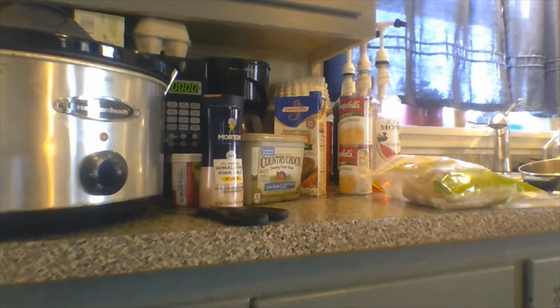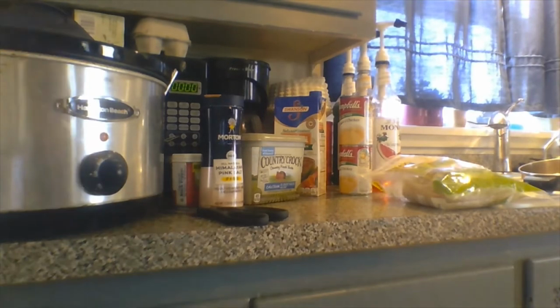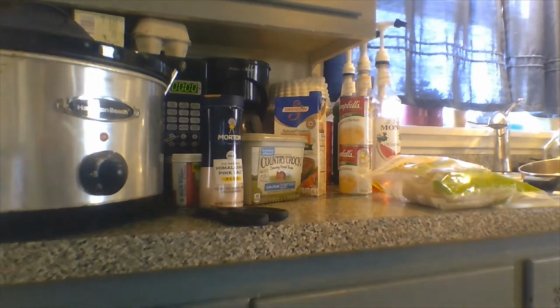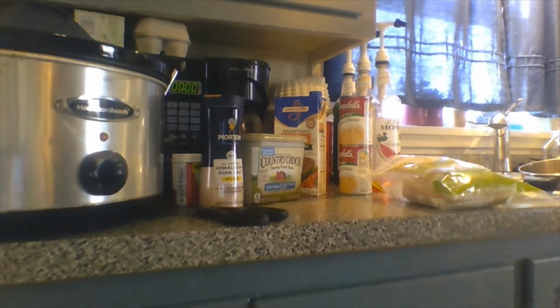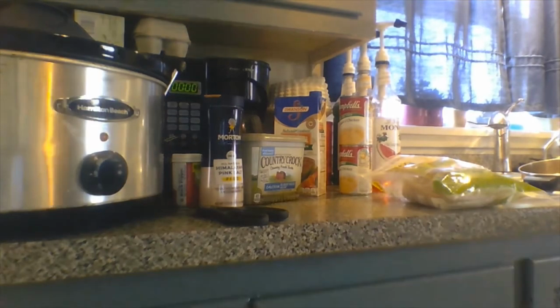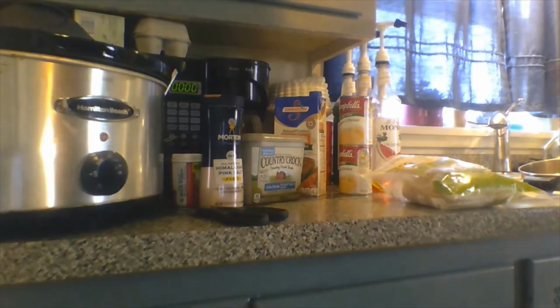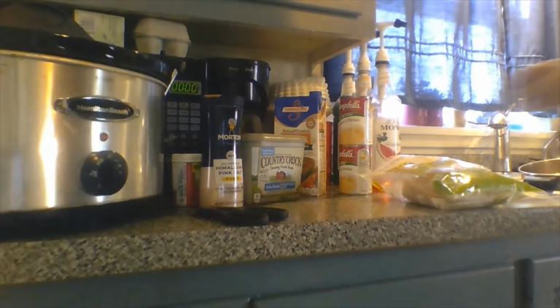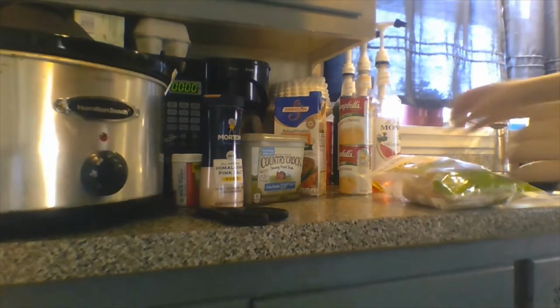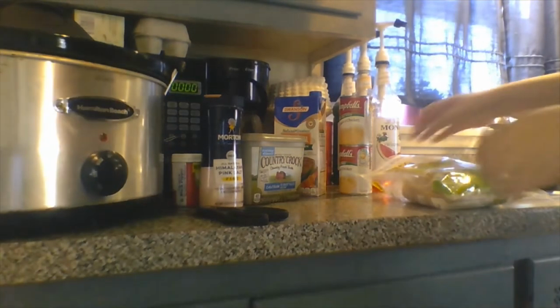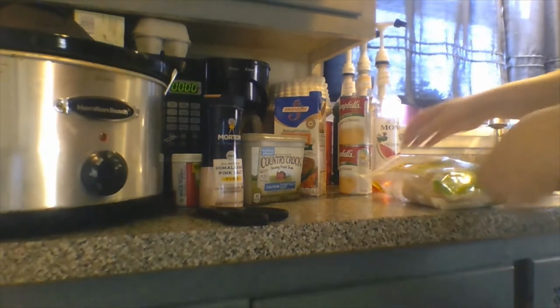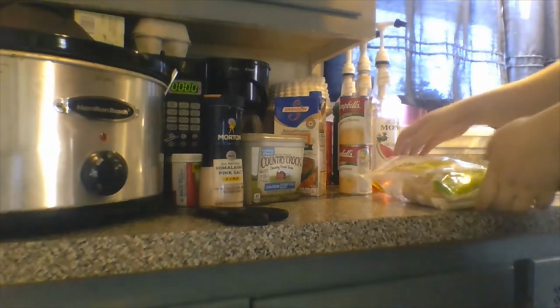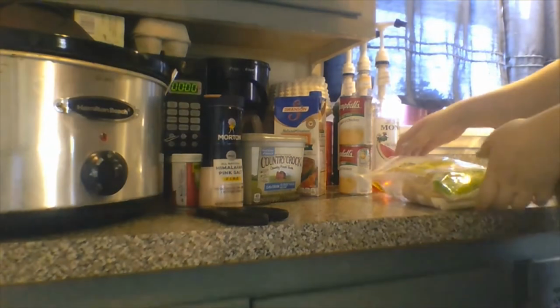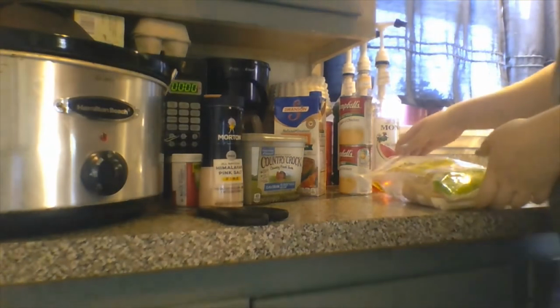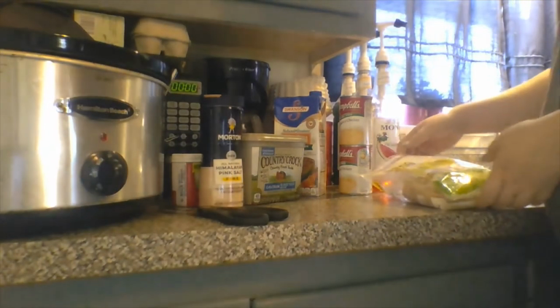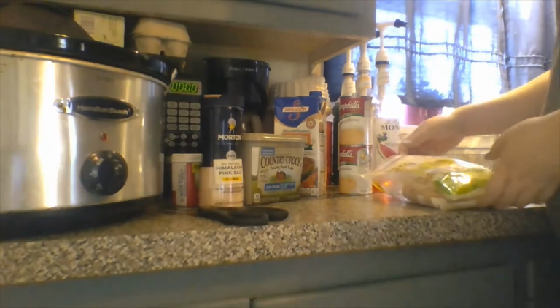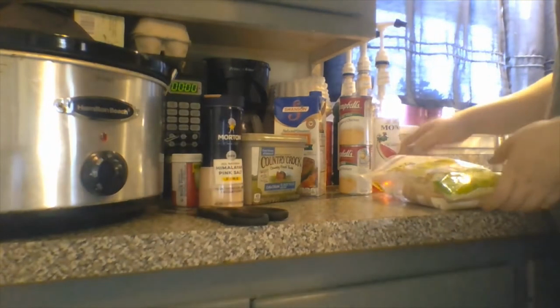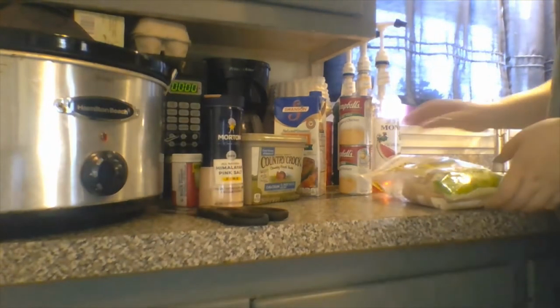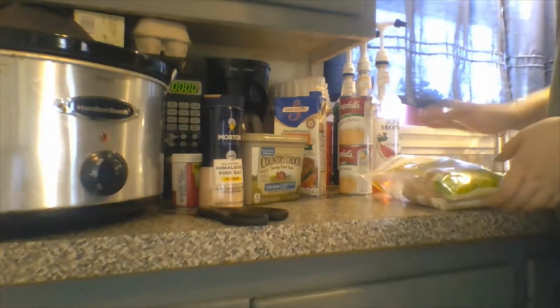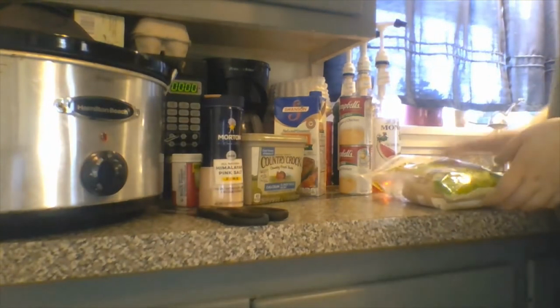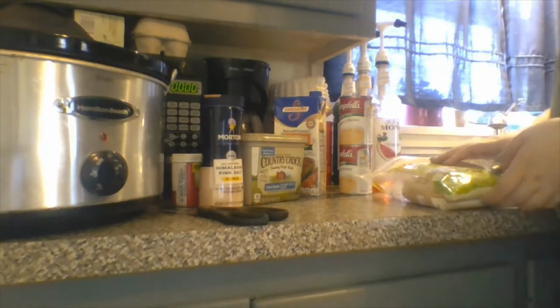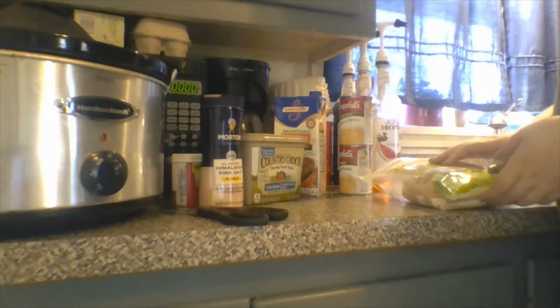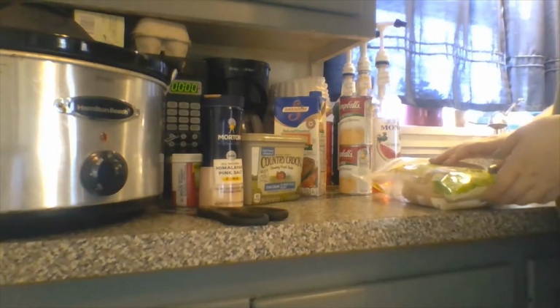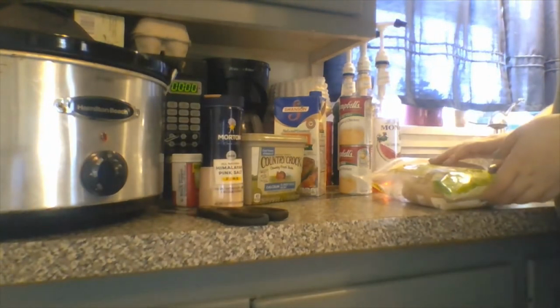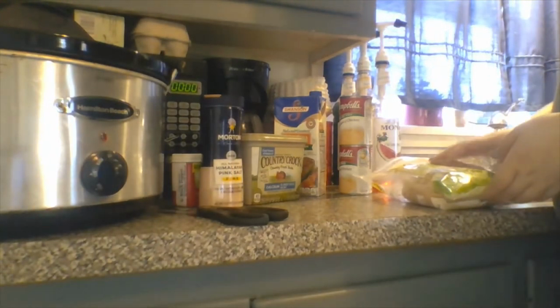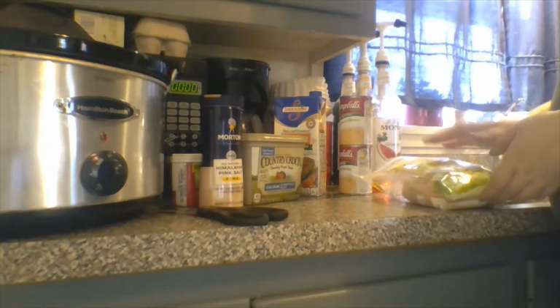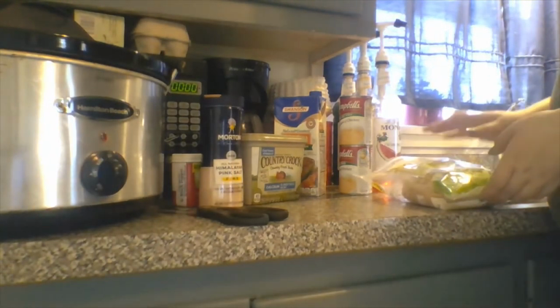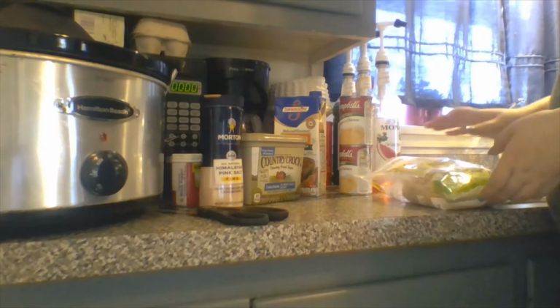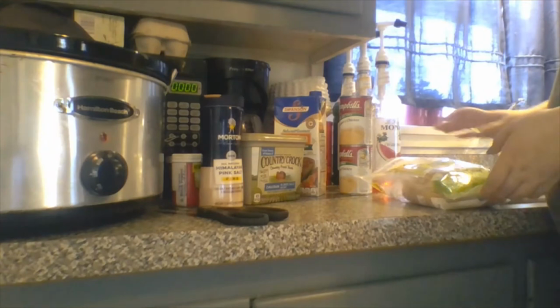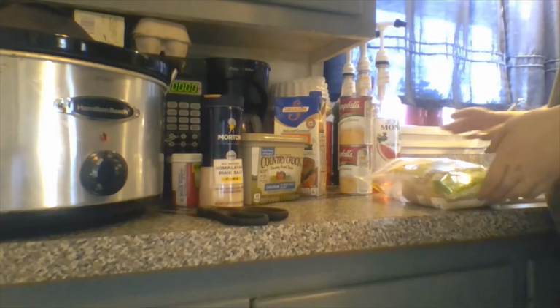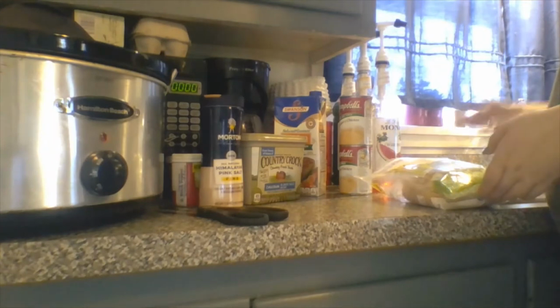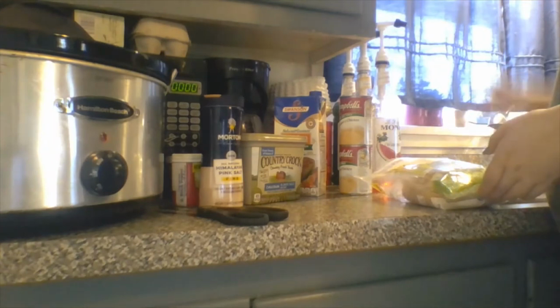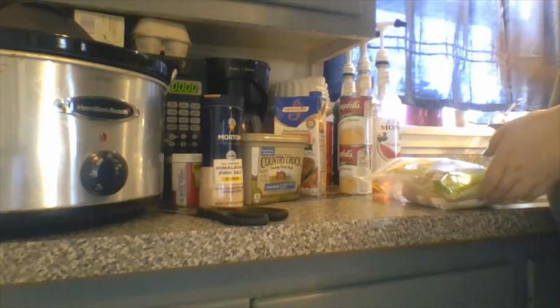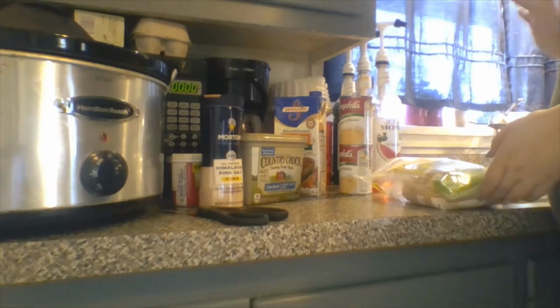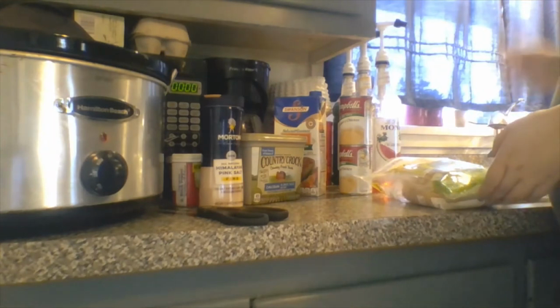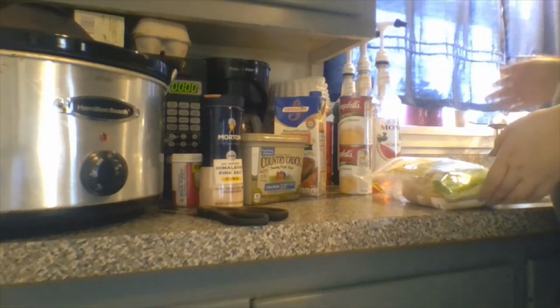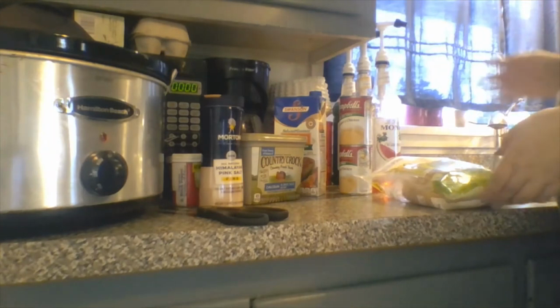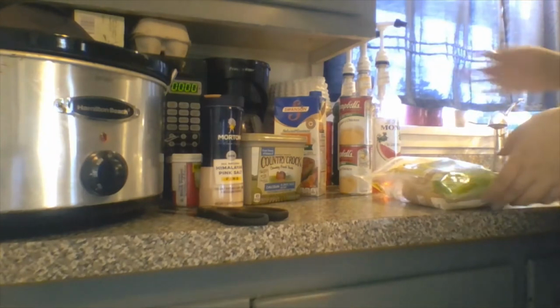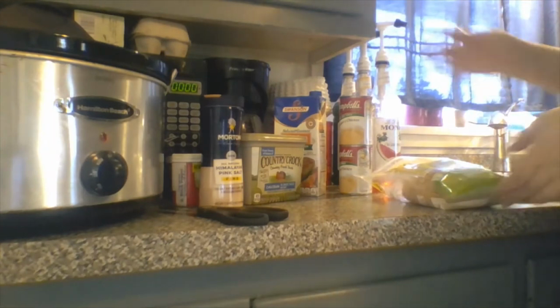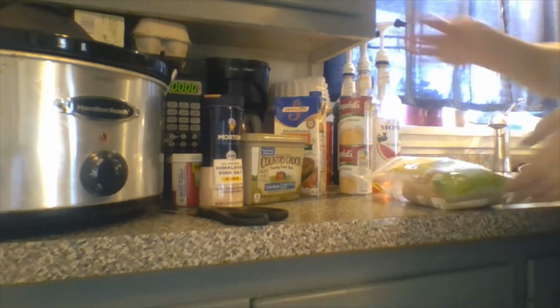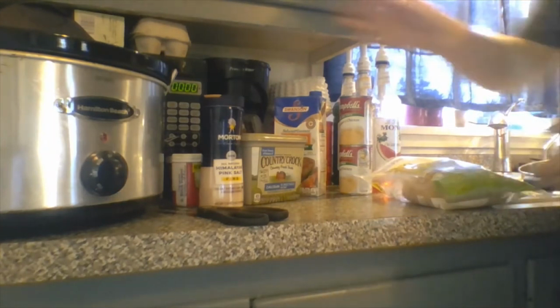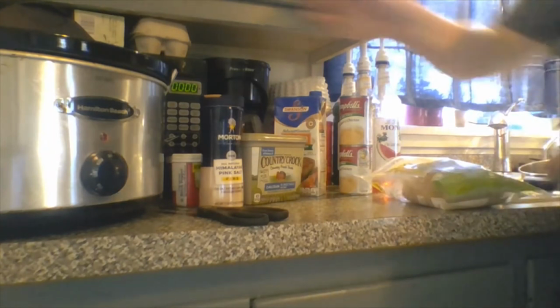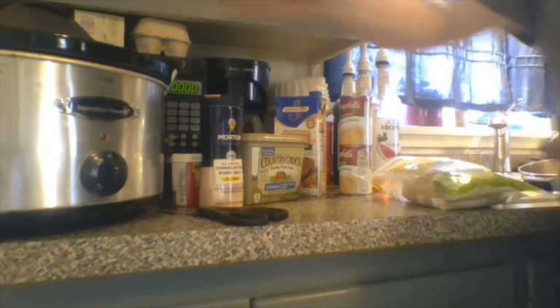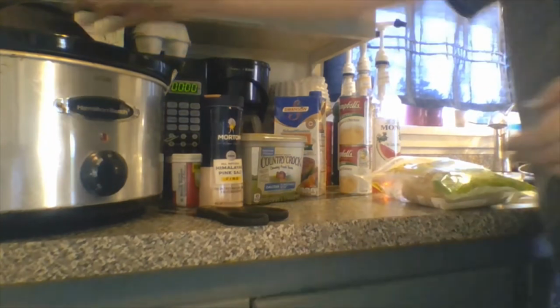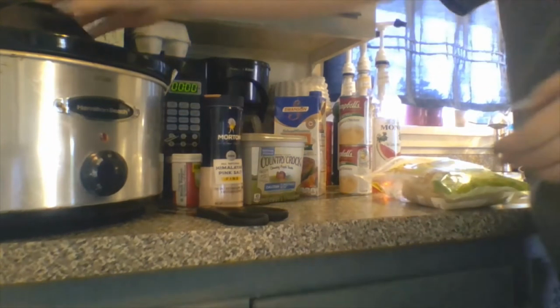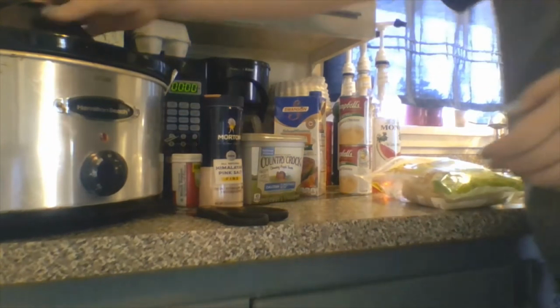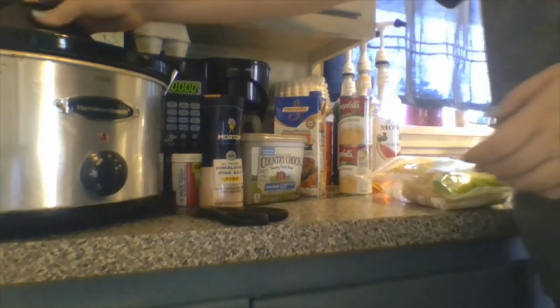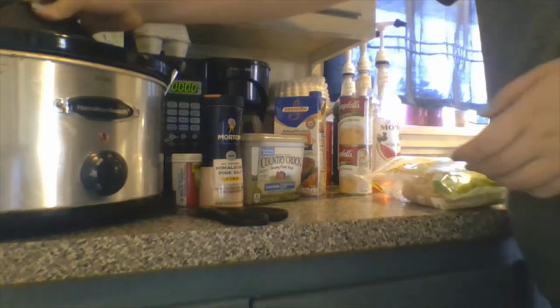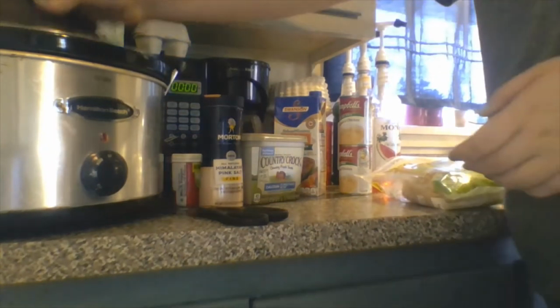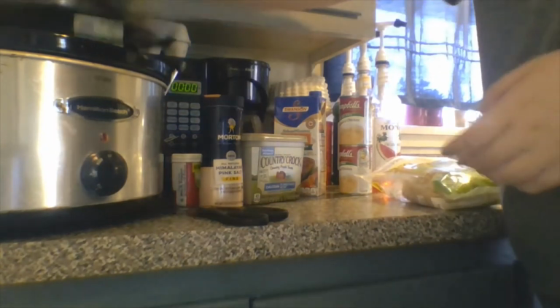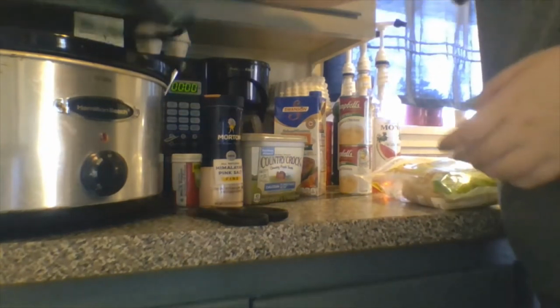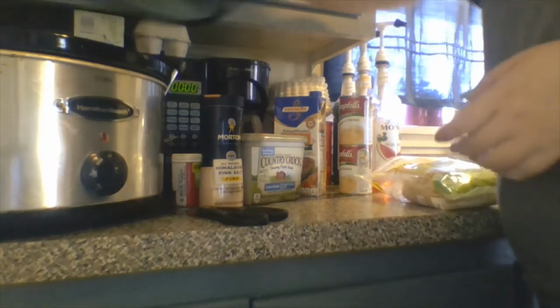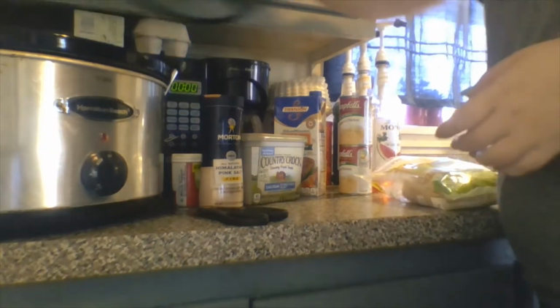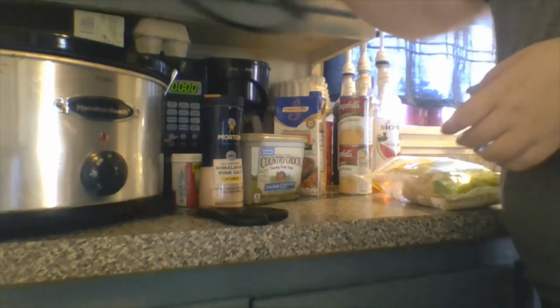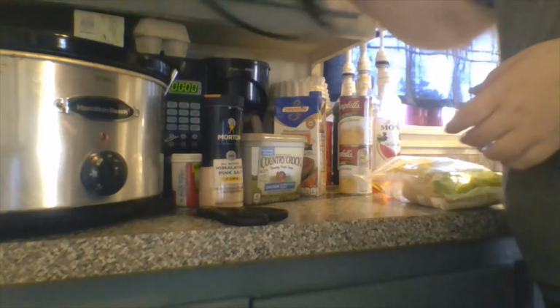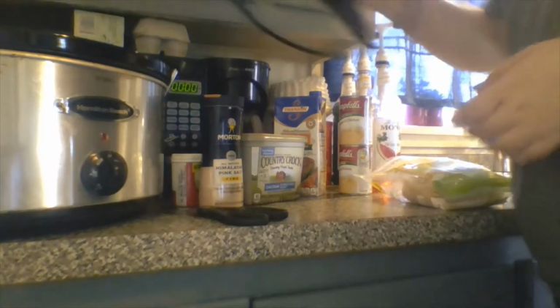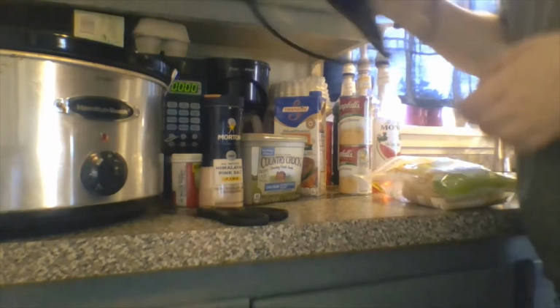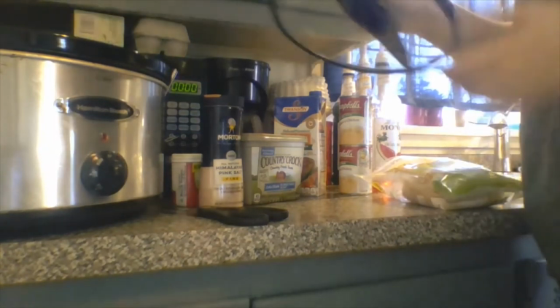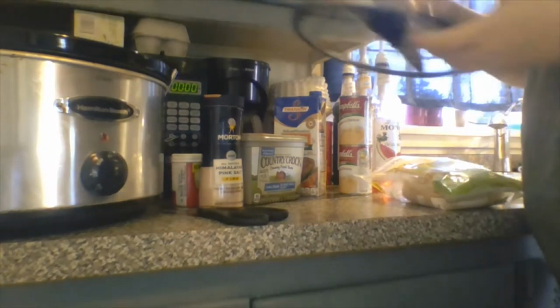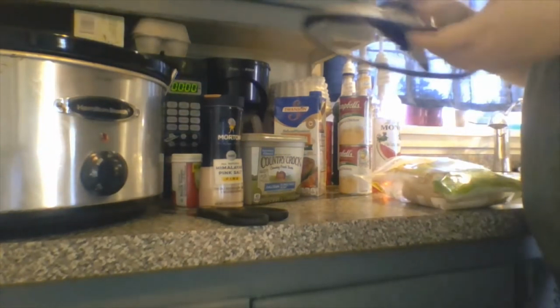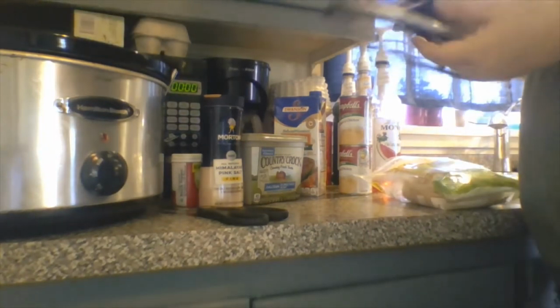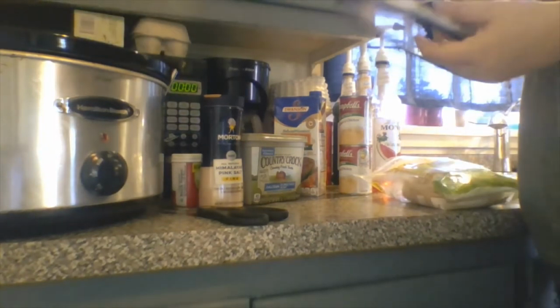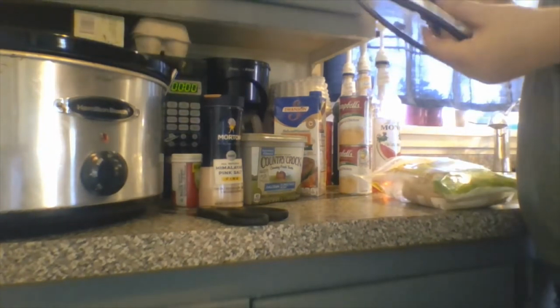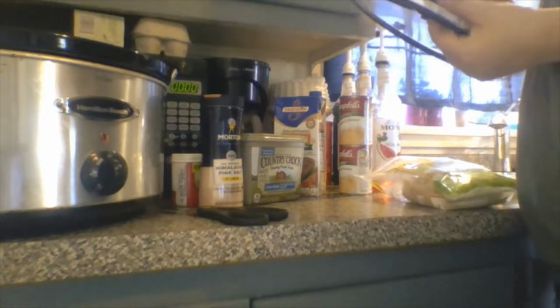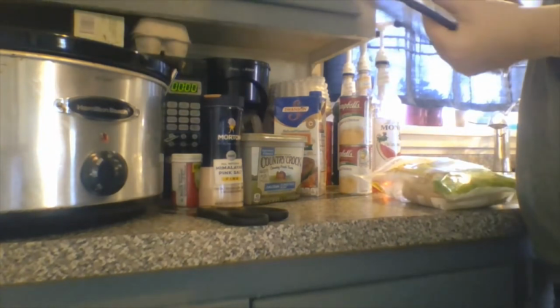I'm going to open all of the chicken pouches and rinse them off, and then I'm going to place them in the crock pot.